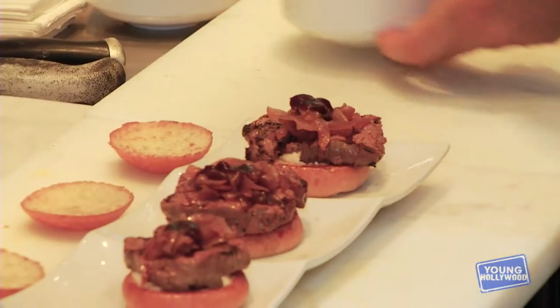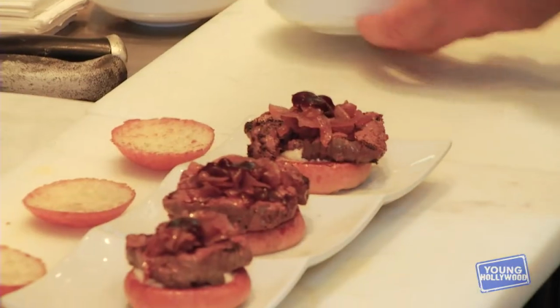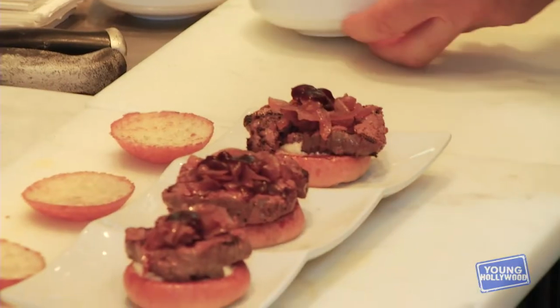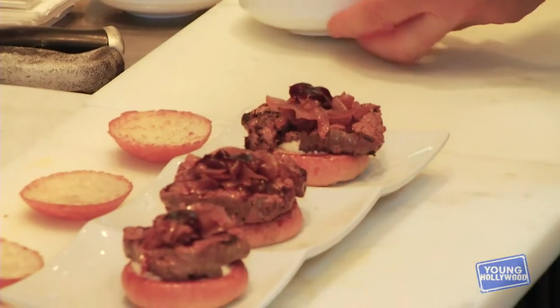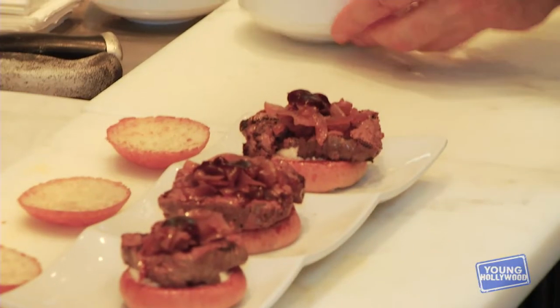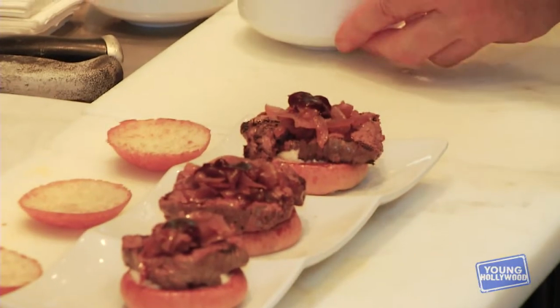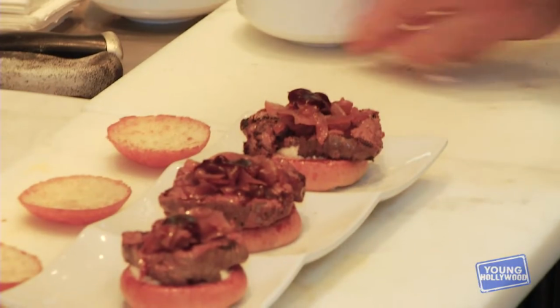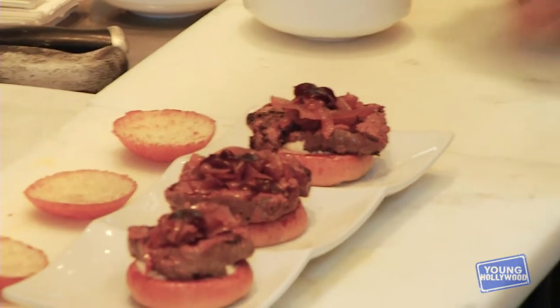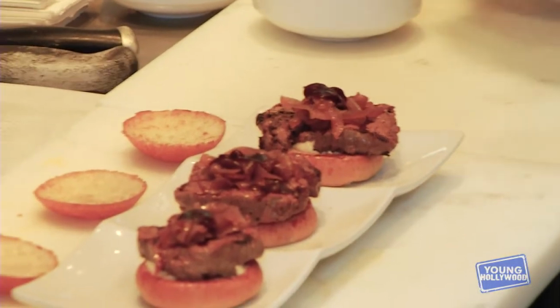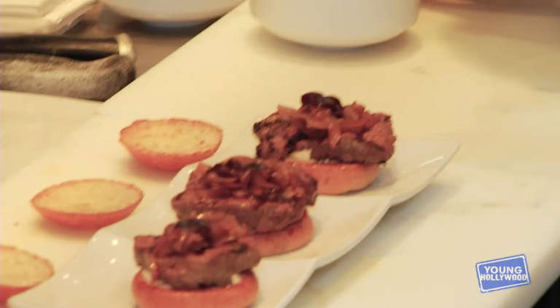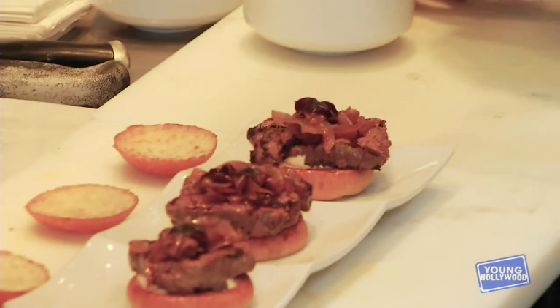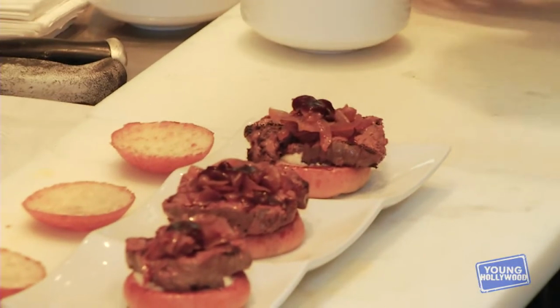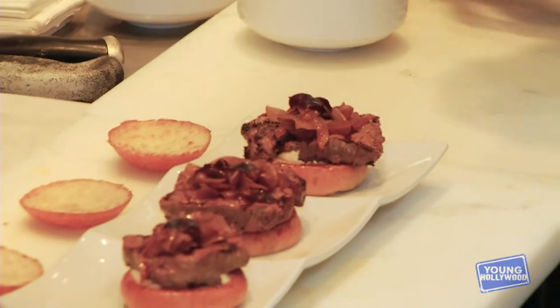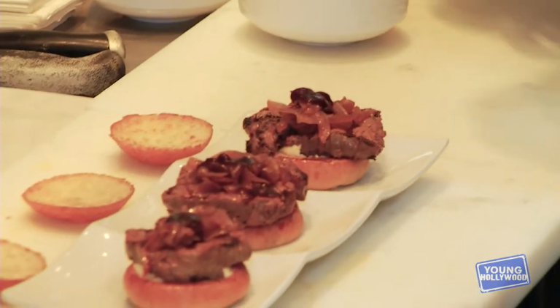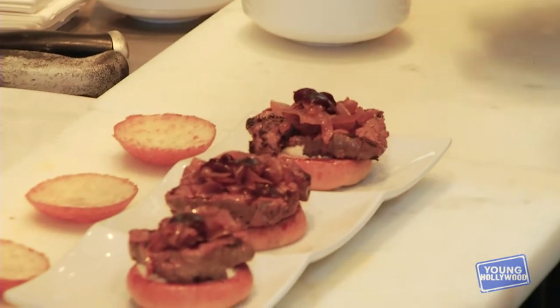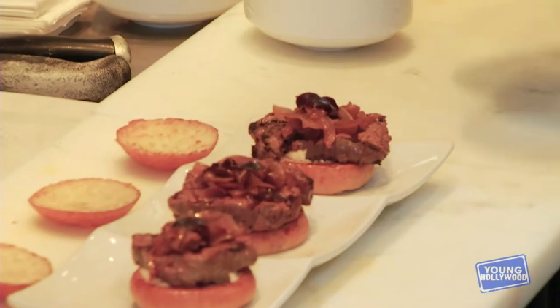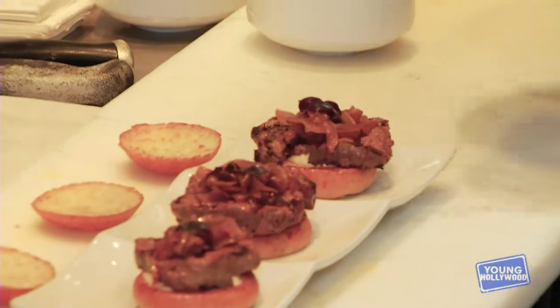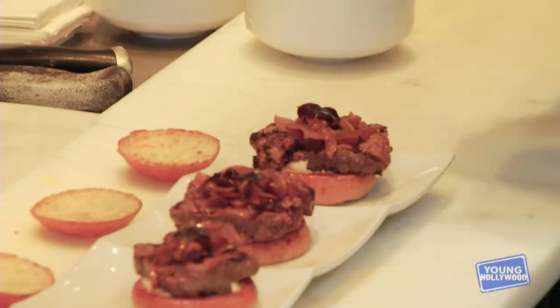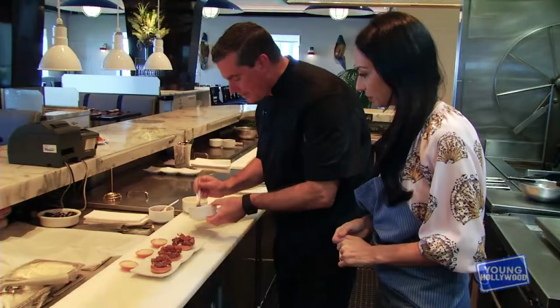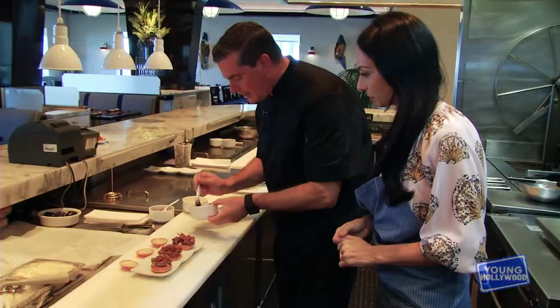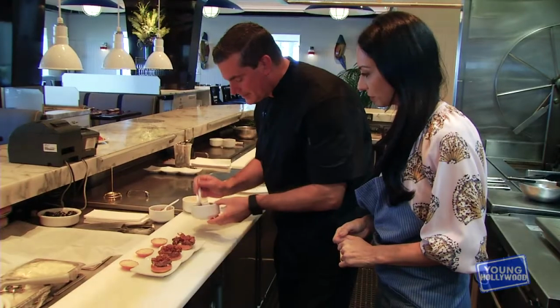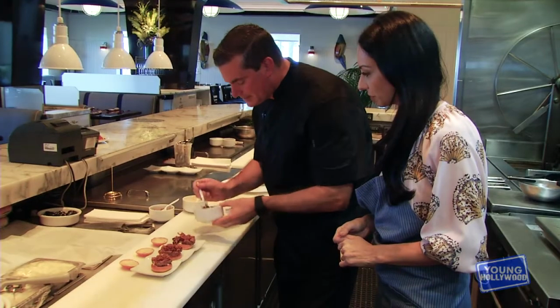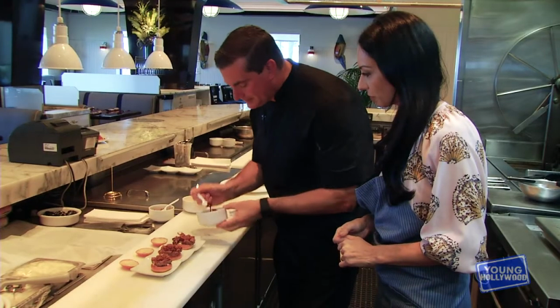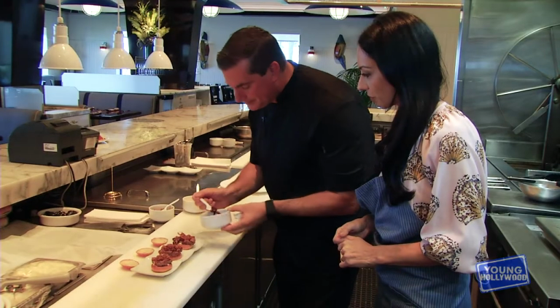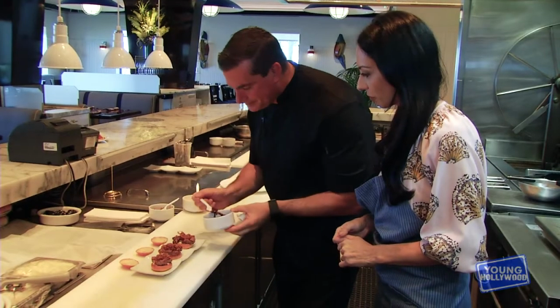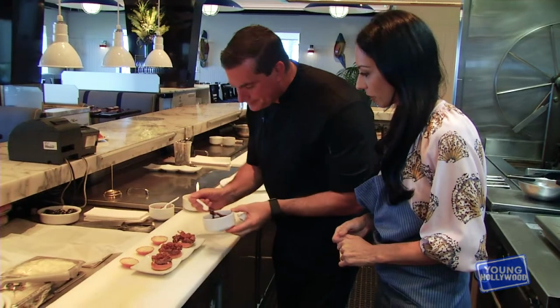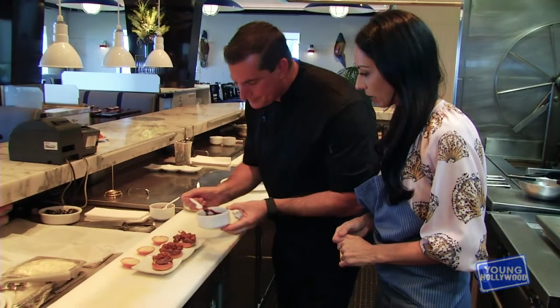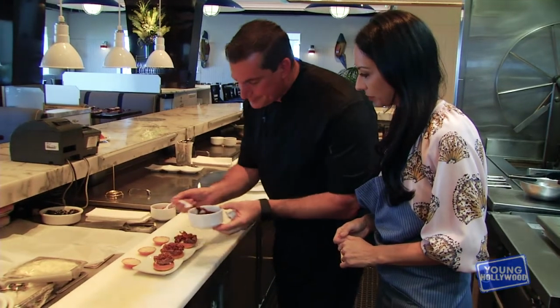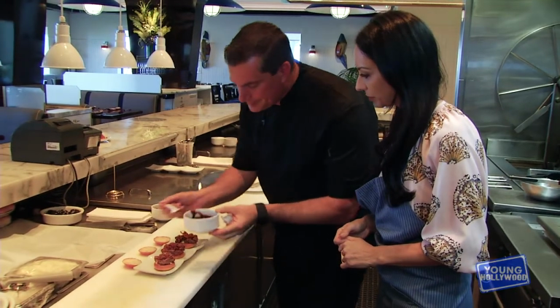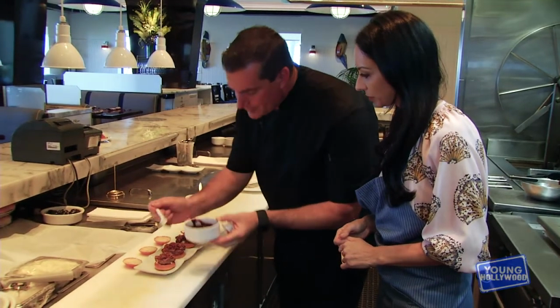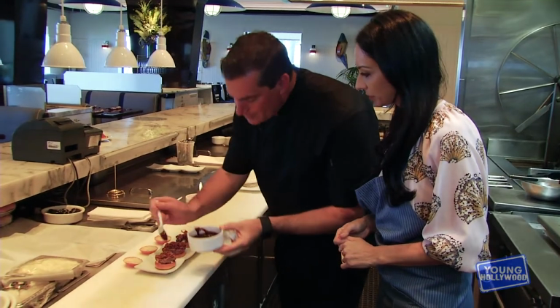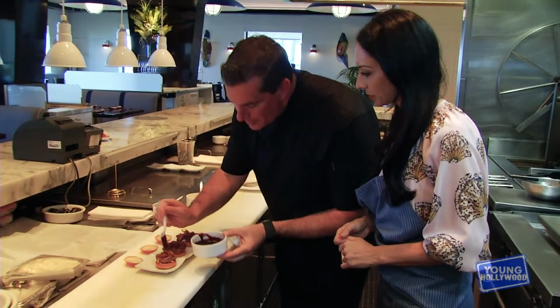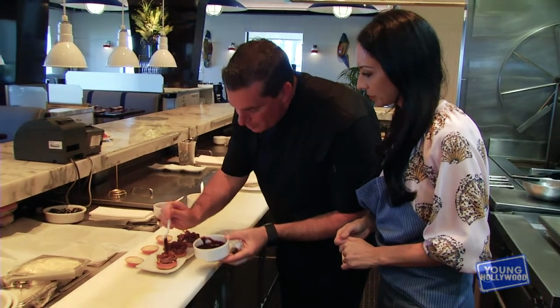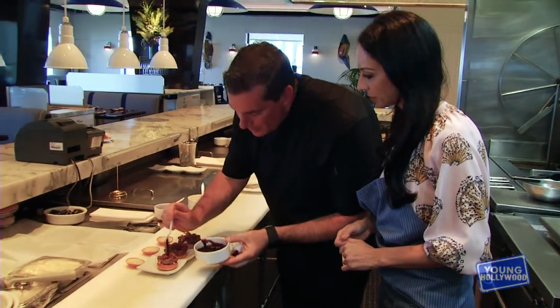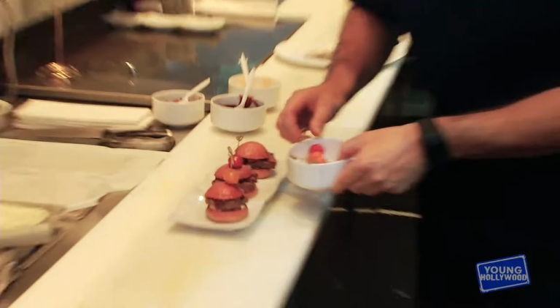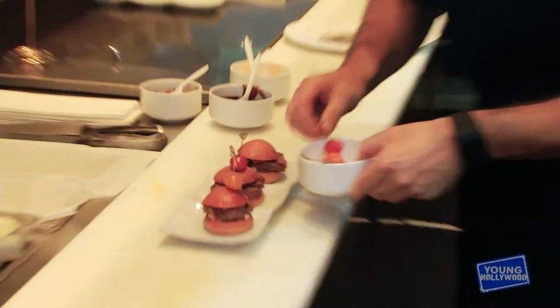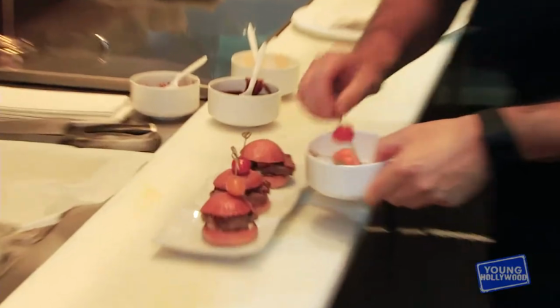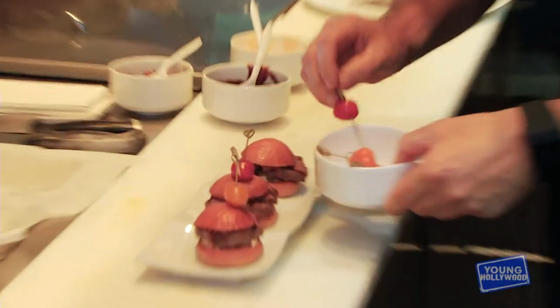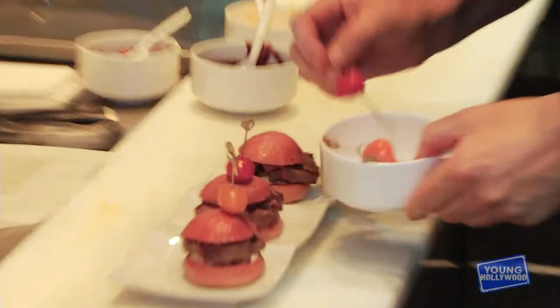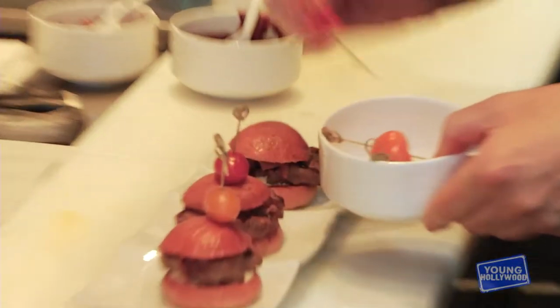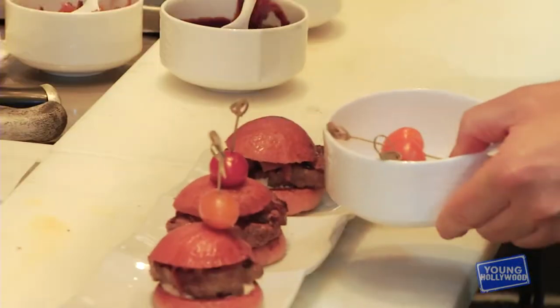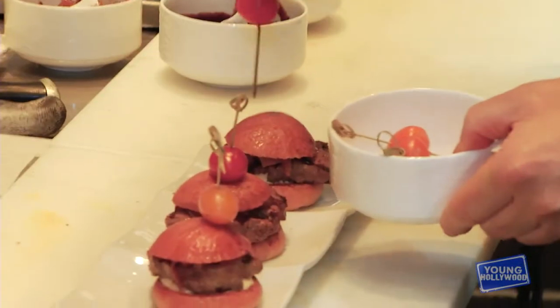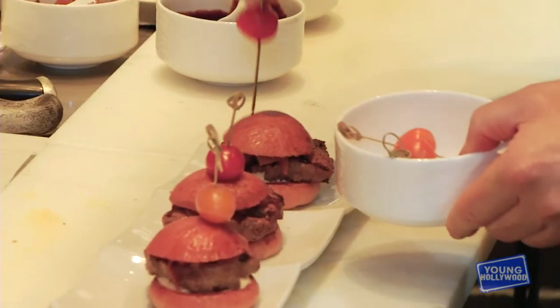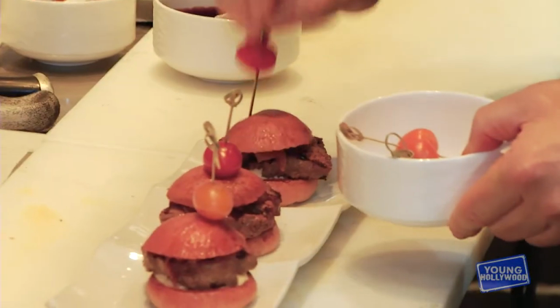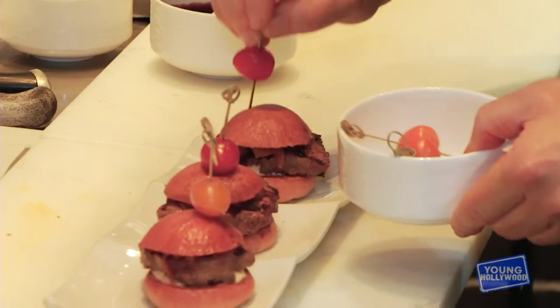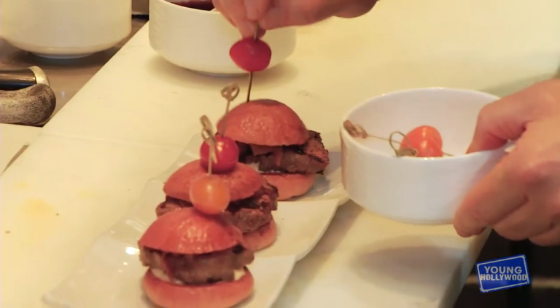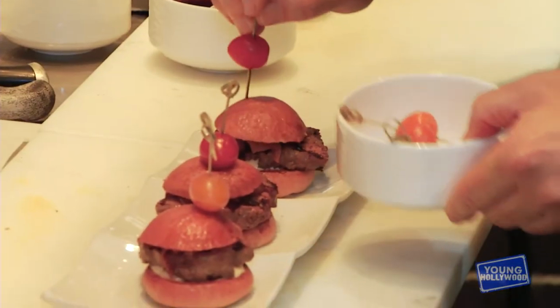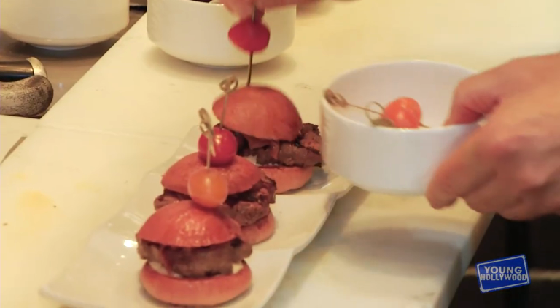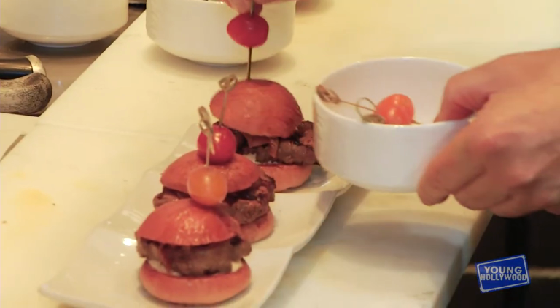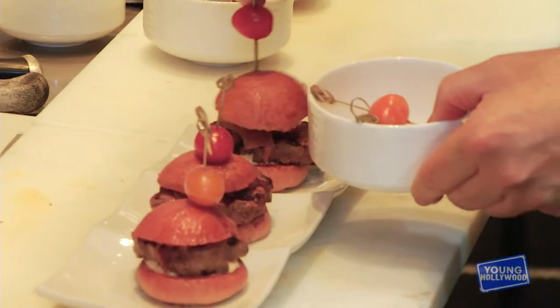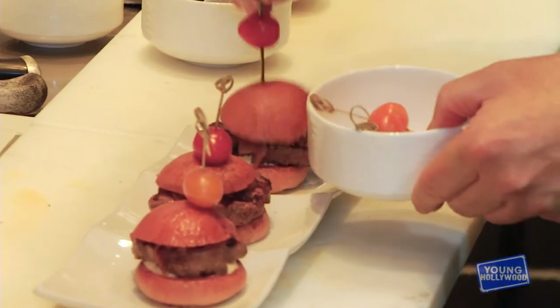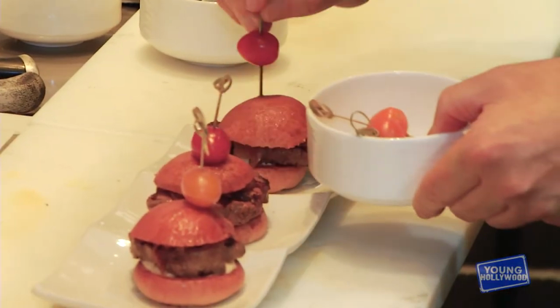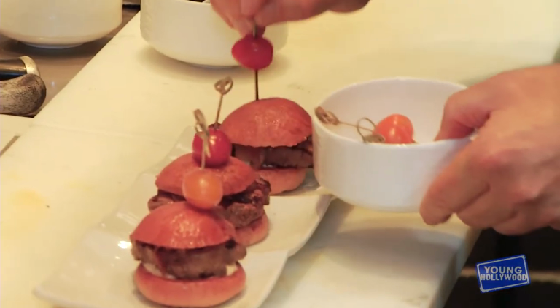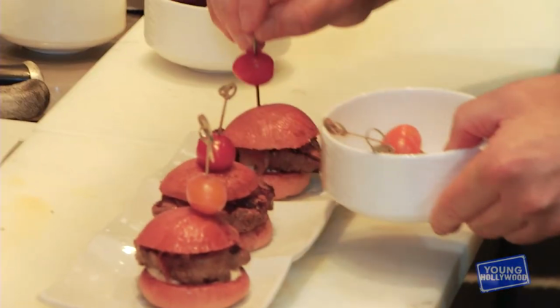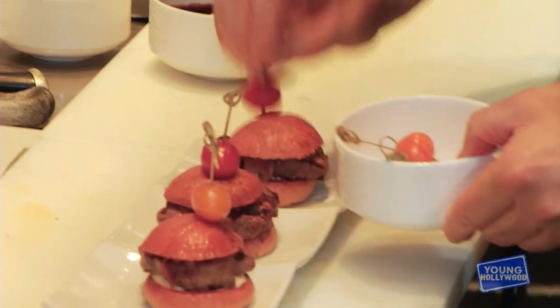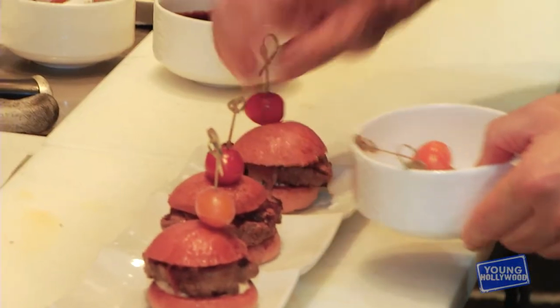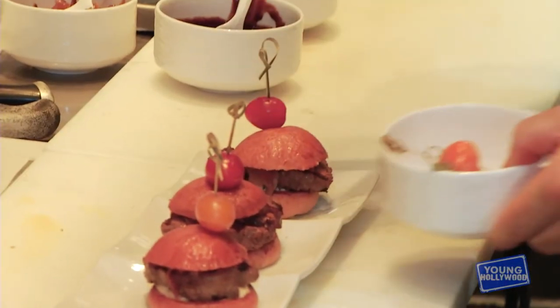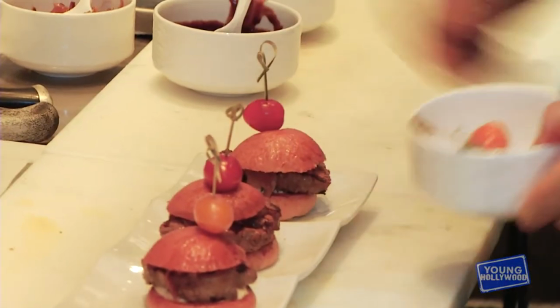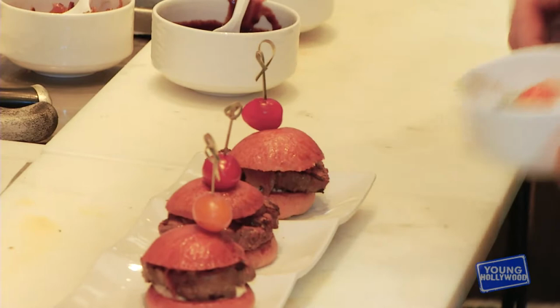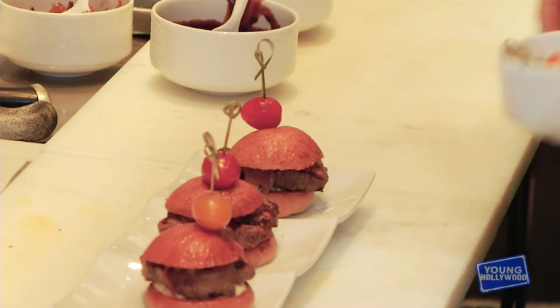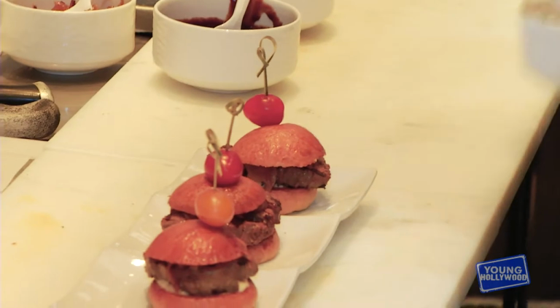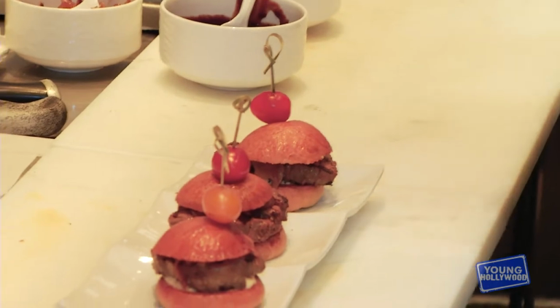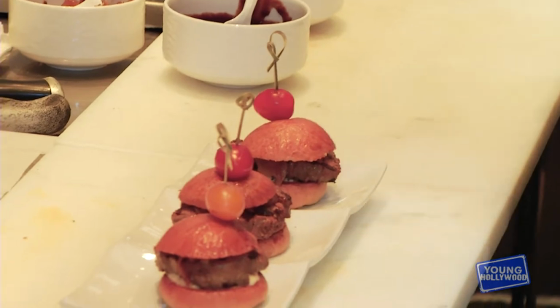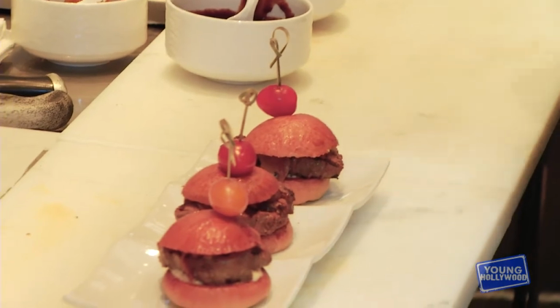Reduced sauce — red wine, a little demi-glace. We usually just add these little garnishes at the end. And that's our dish.